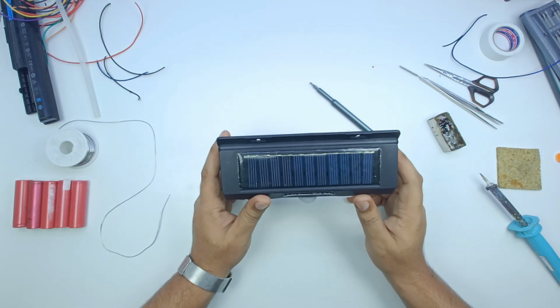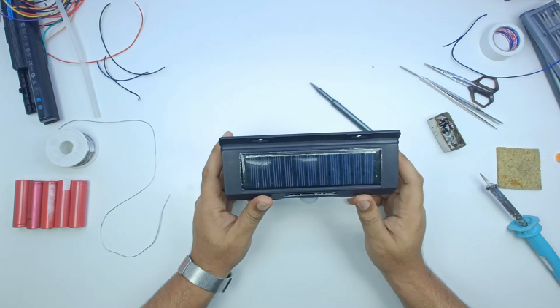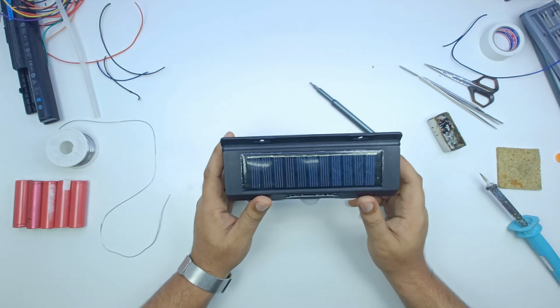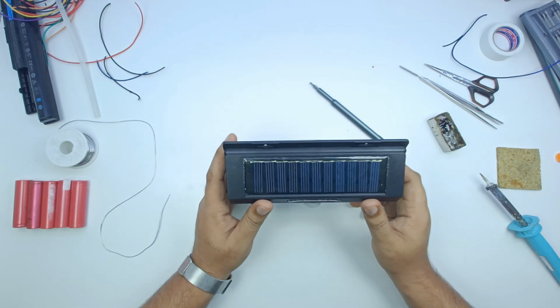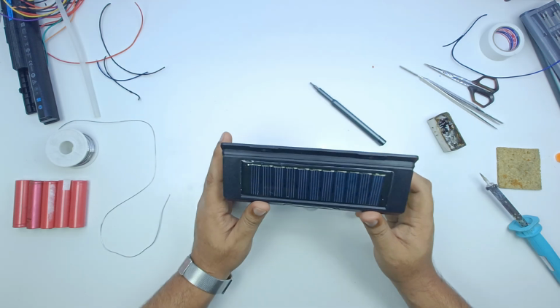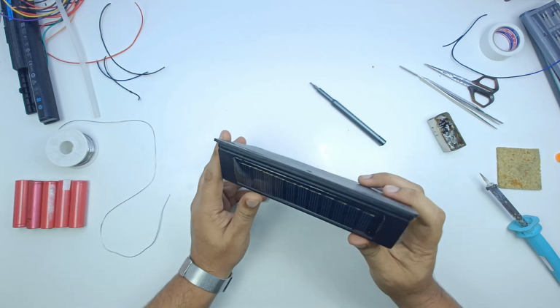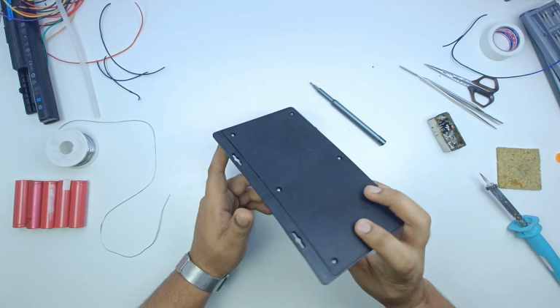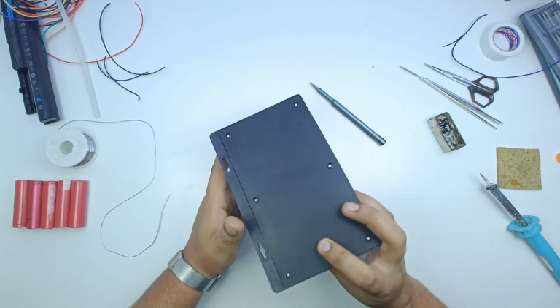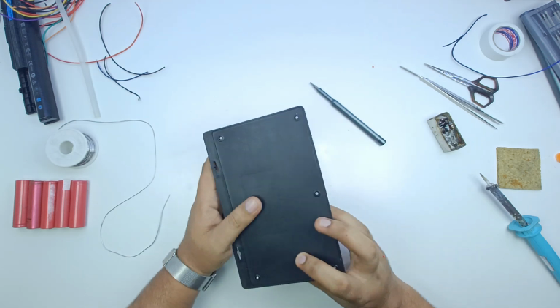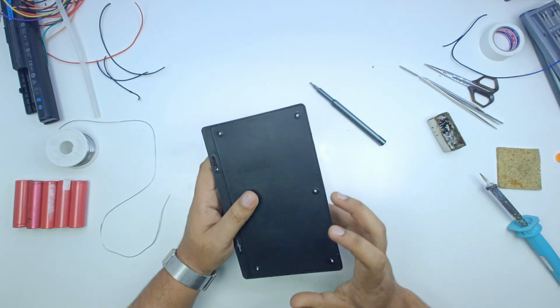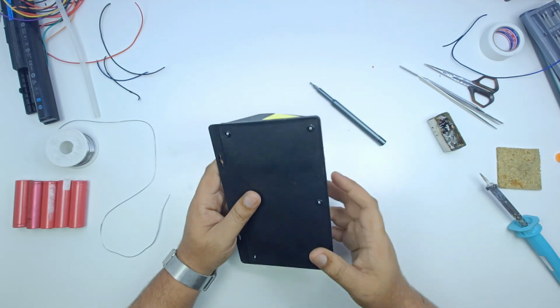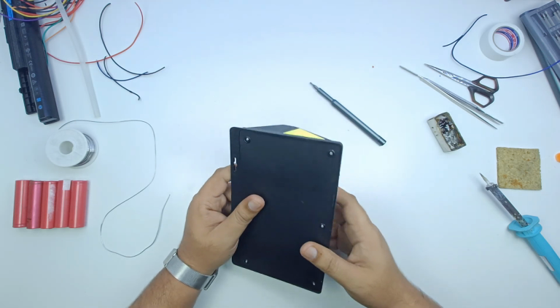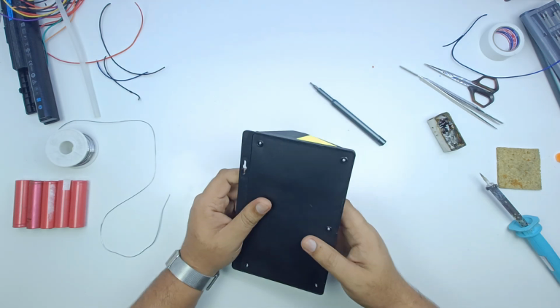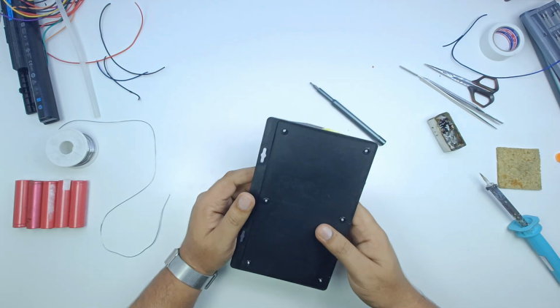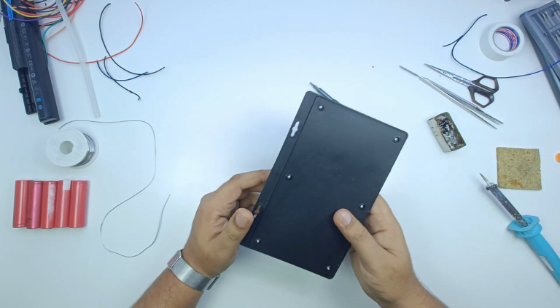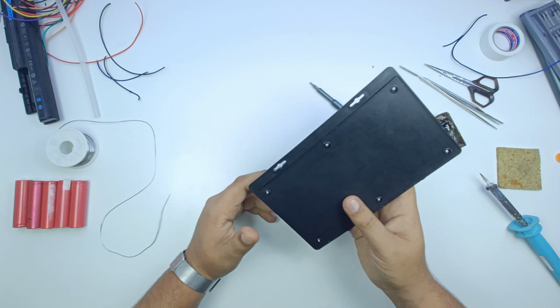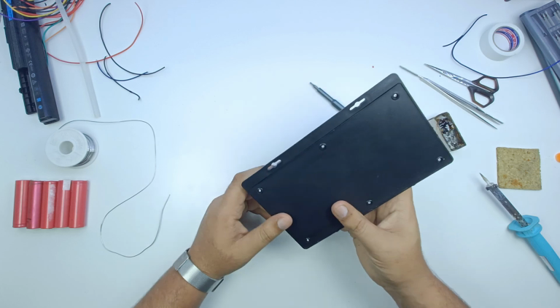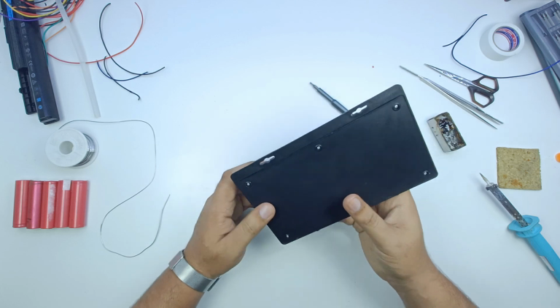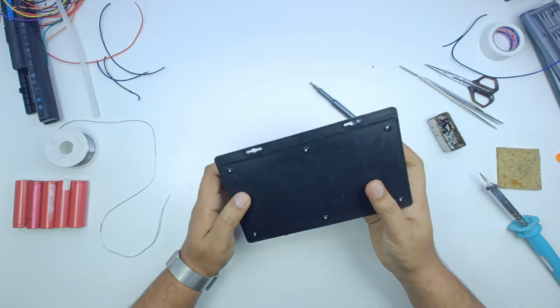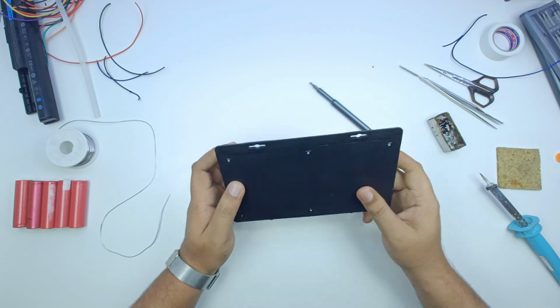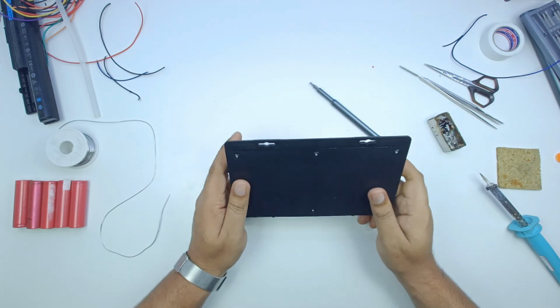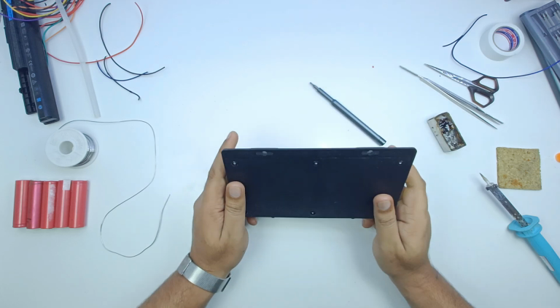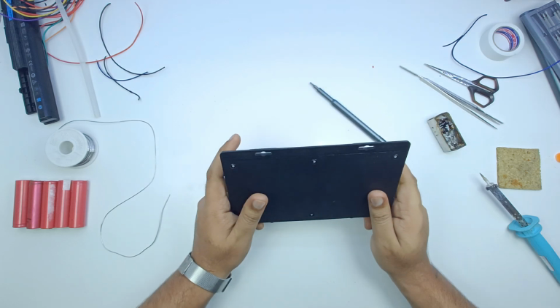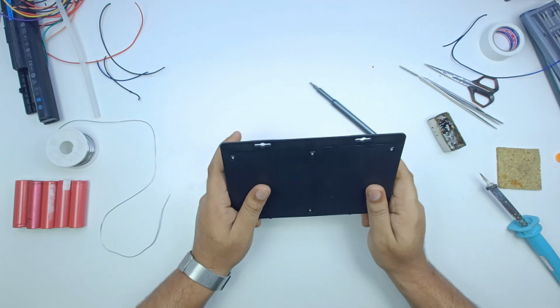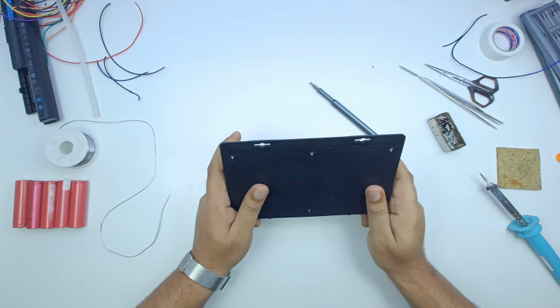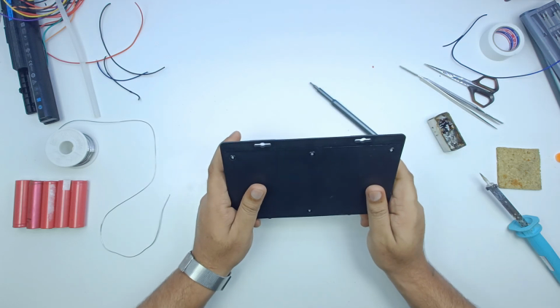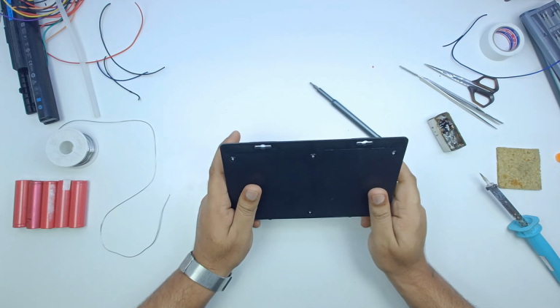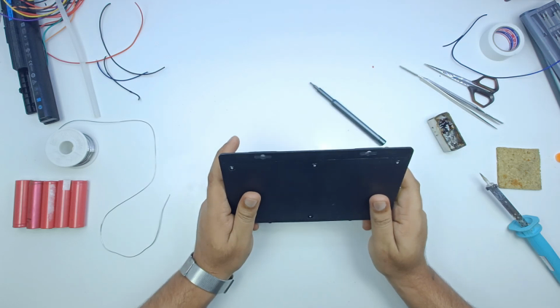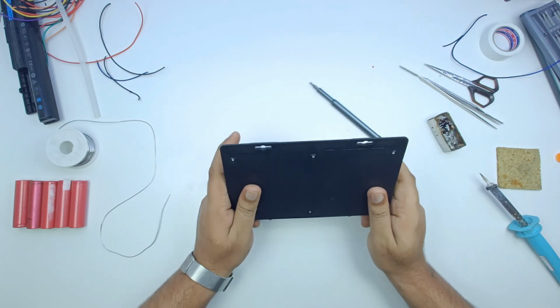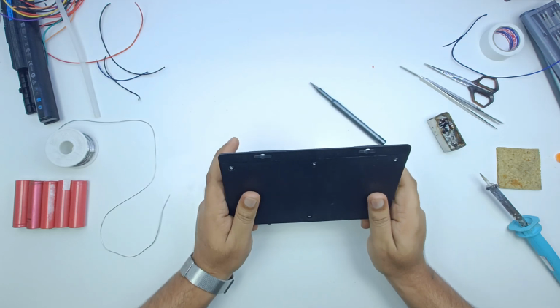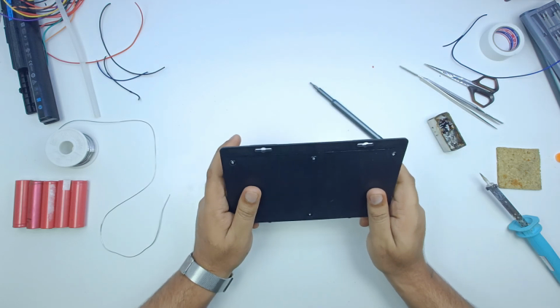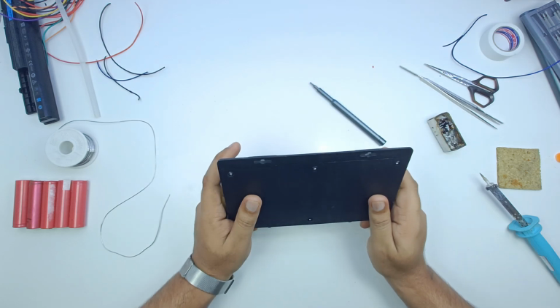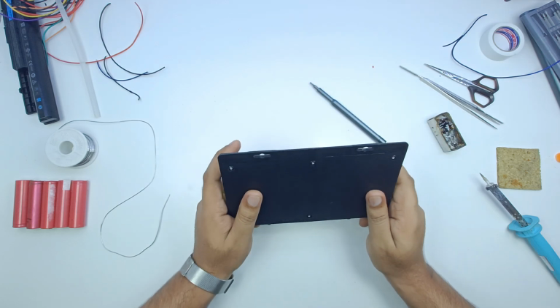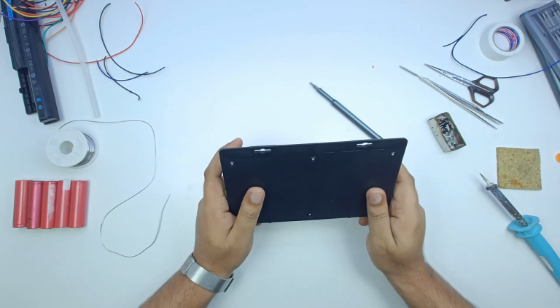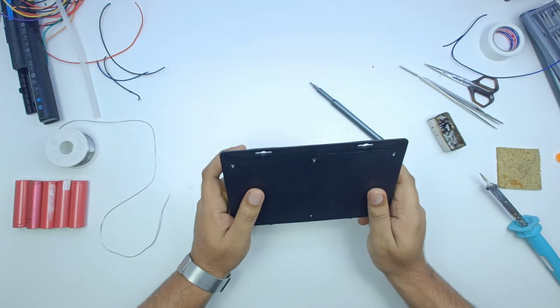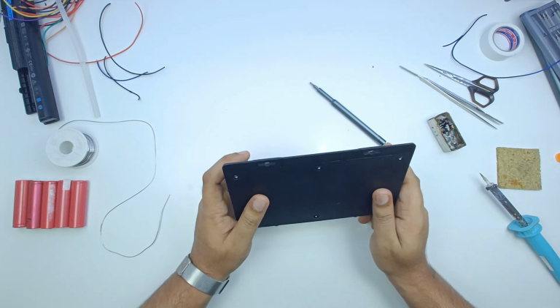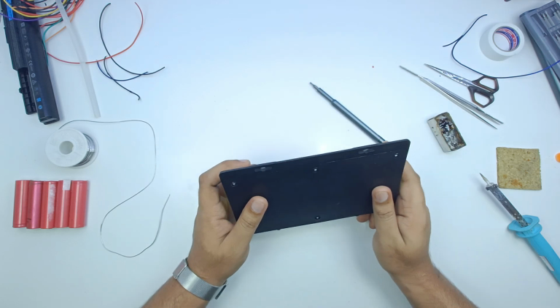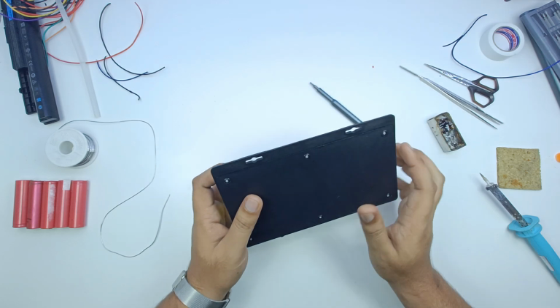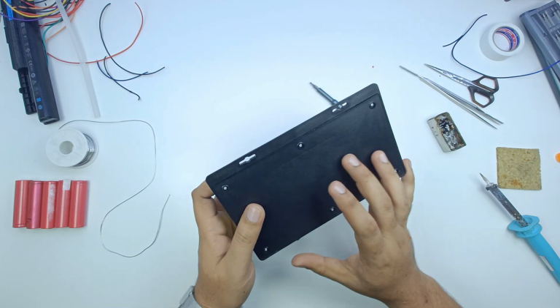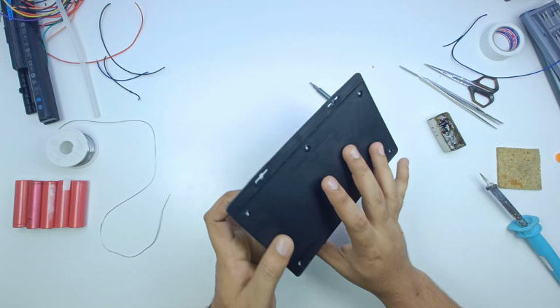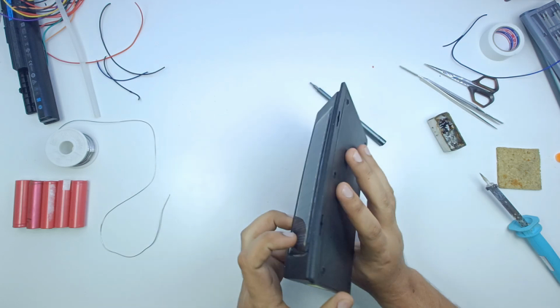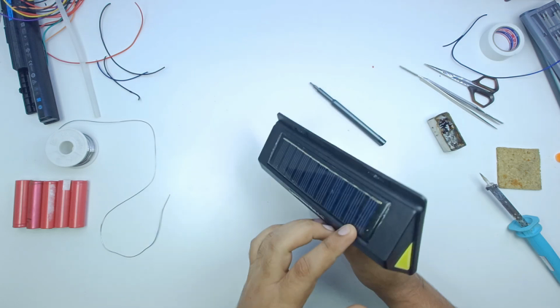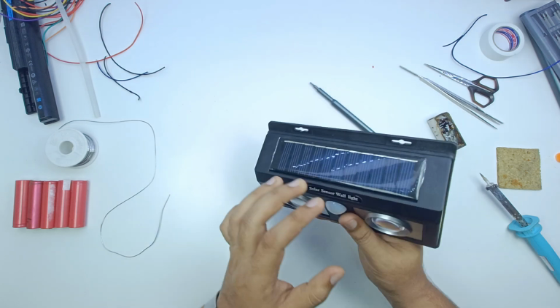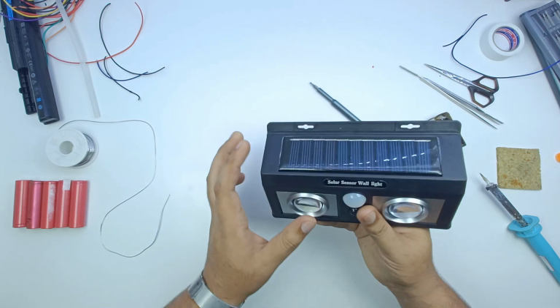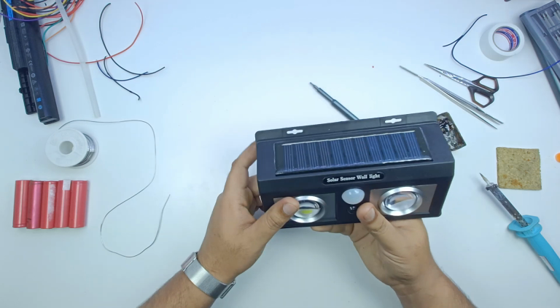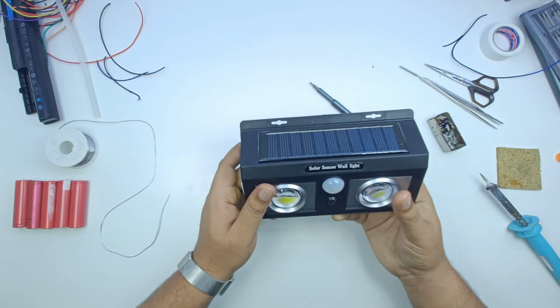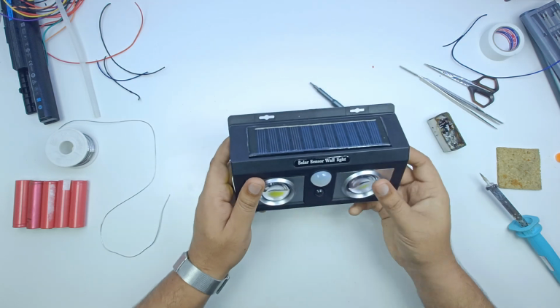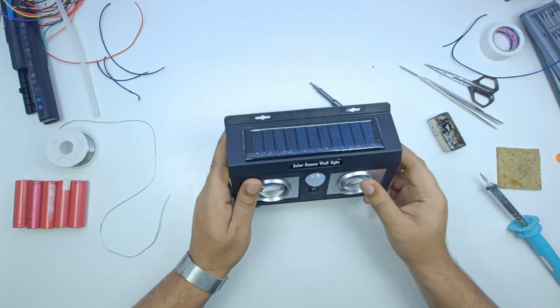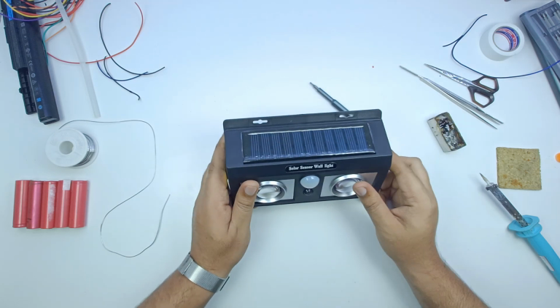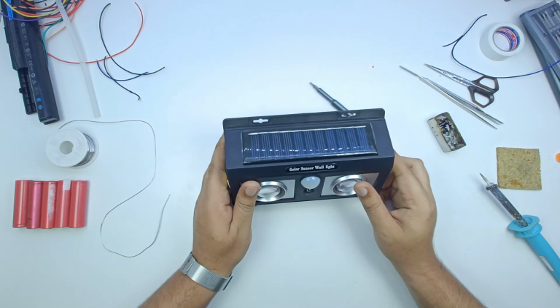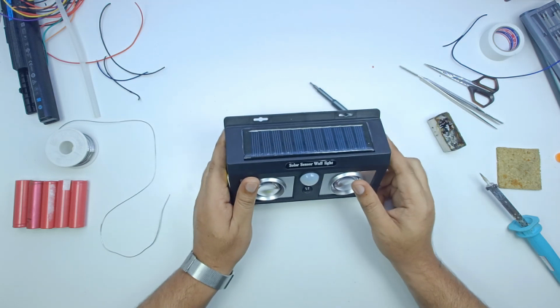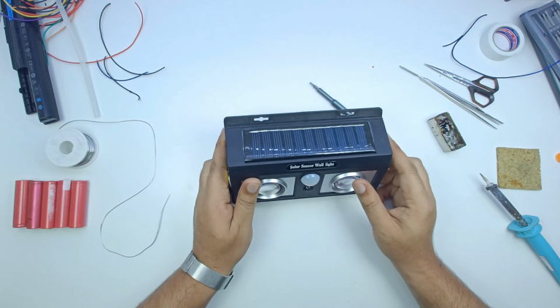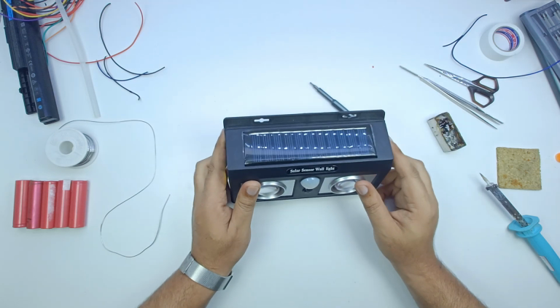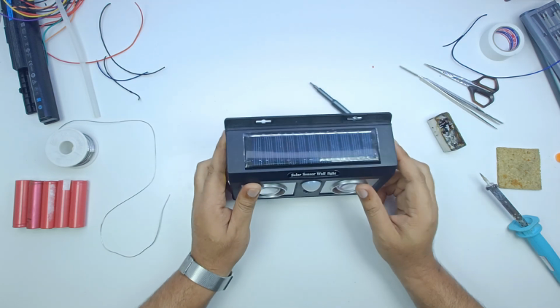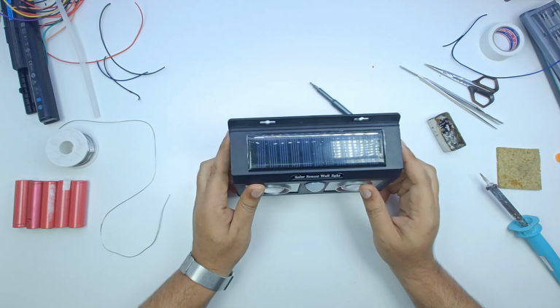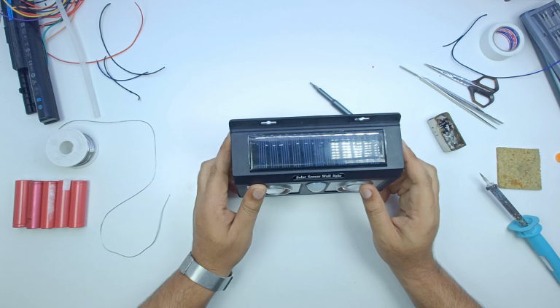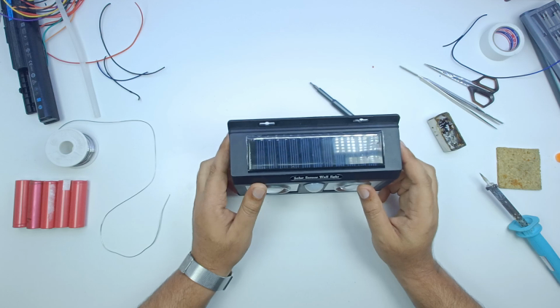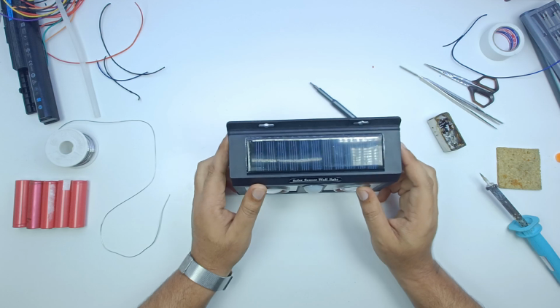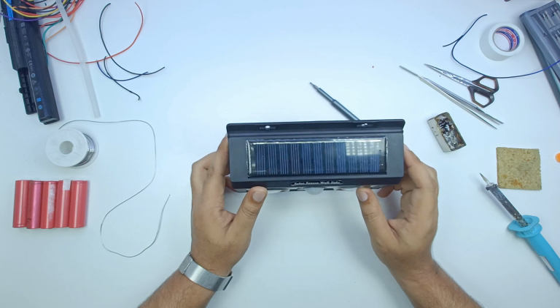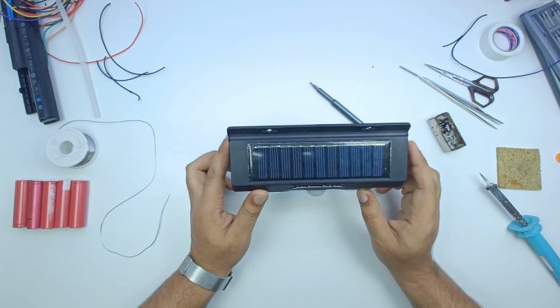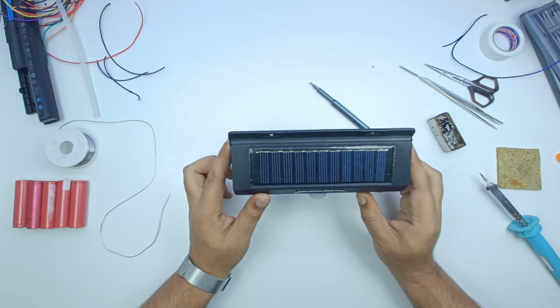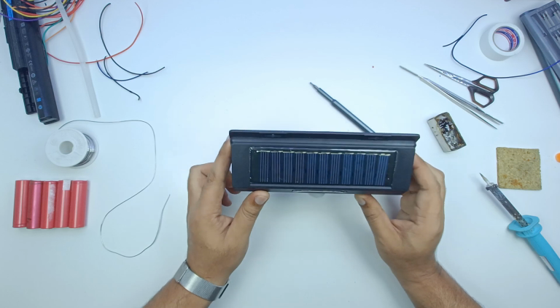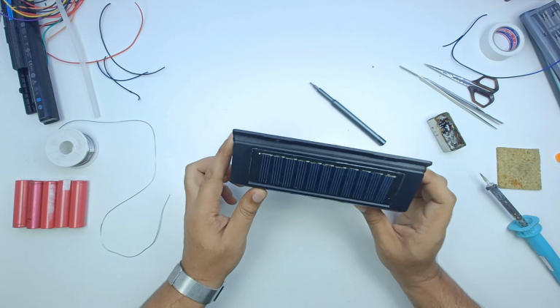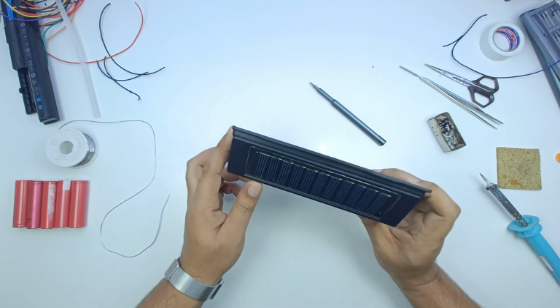Friends, we have another solar light. Now we will see it in the video. Subscribe to the channel if you like and share.